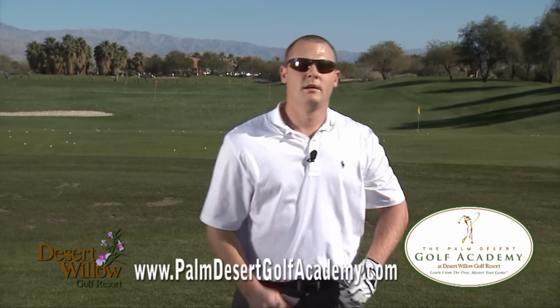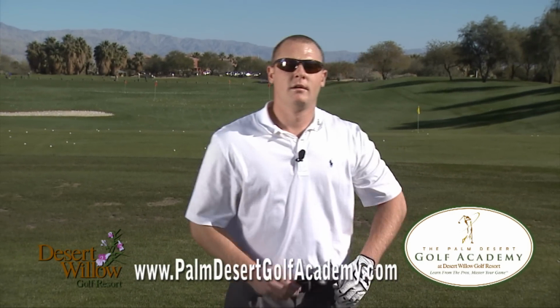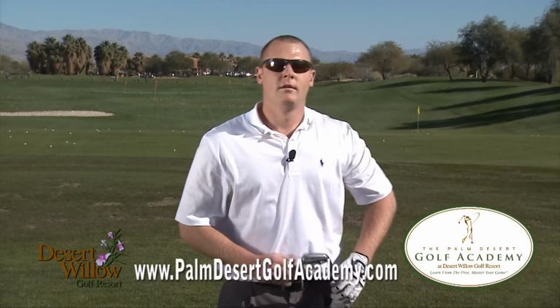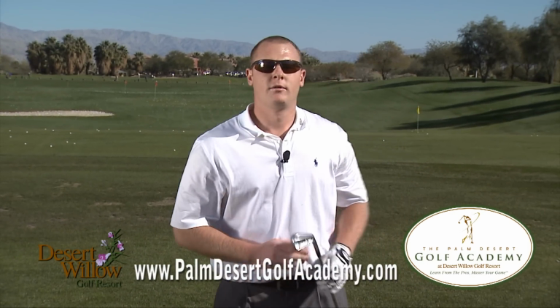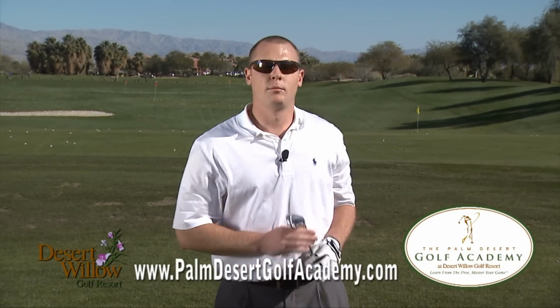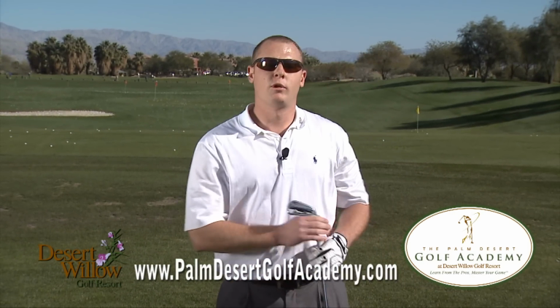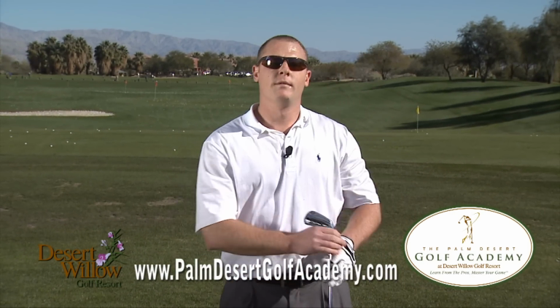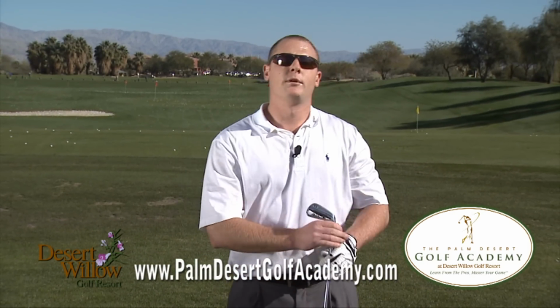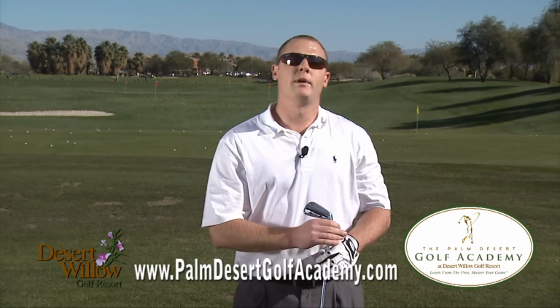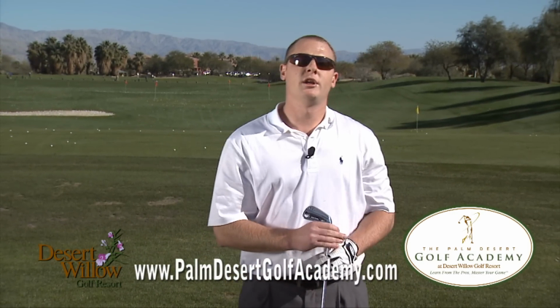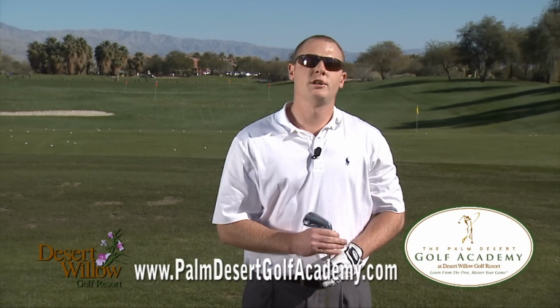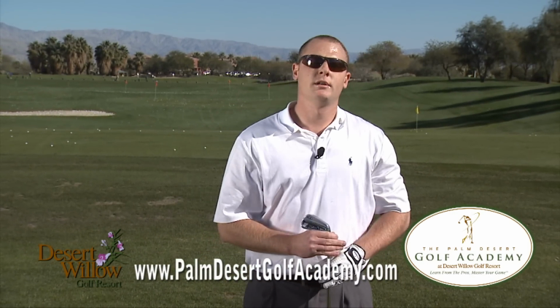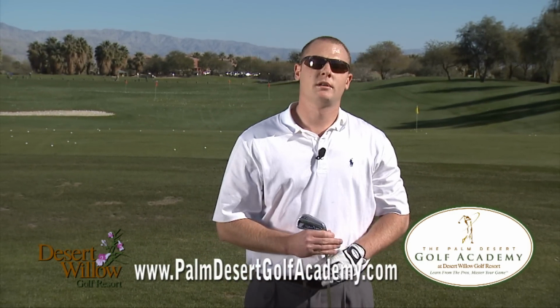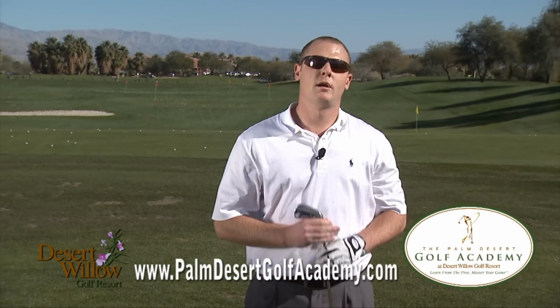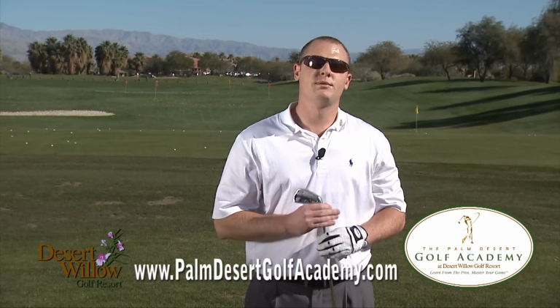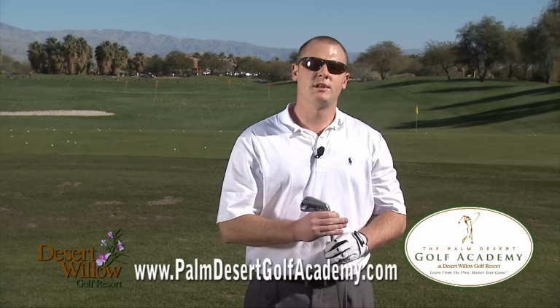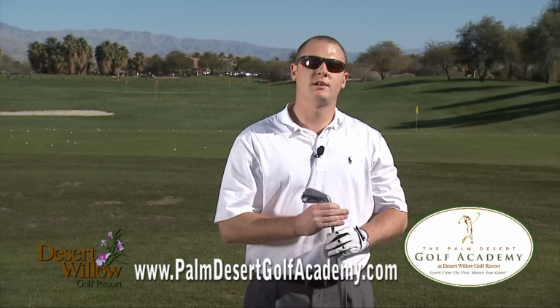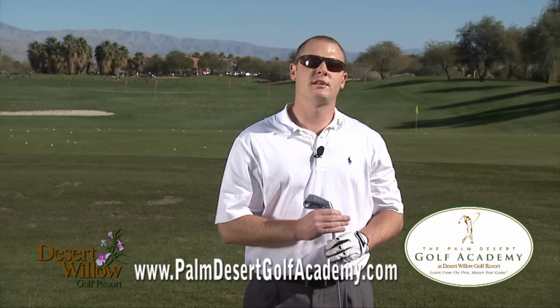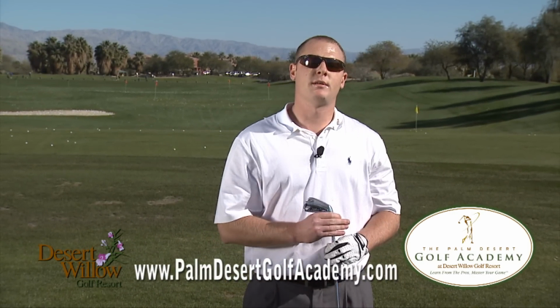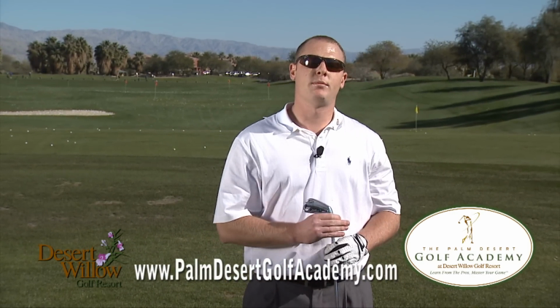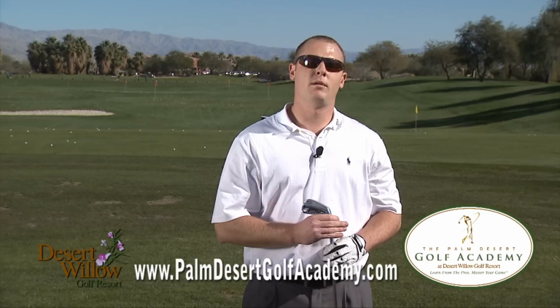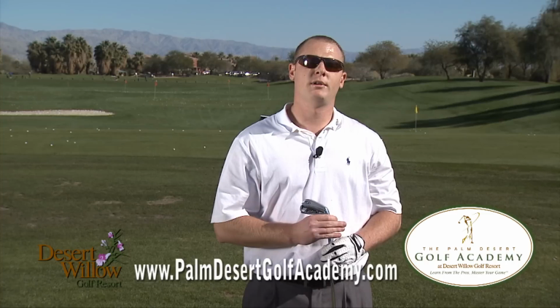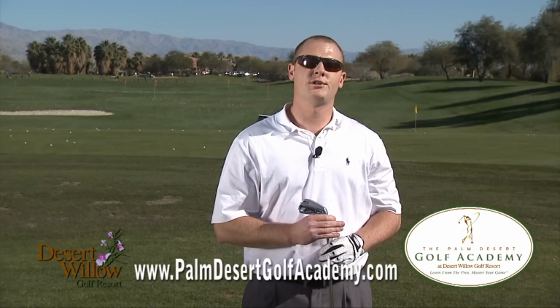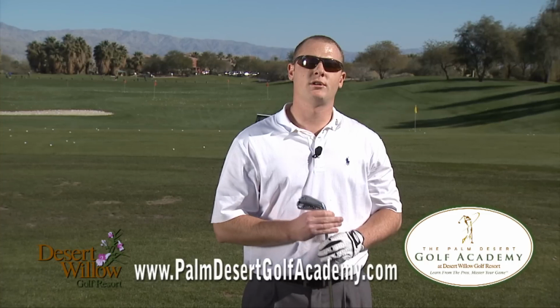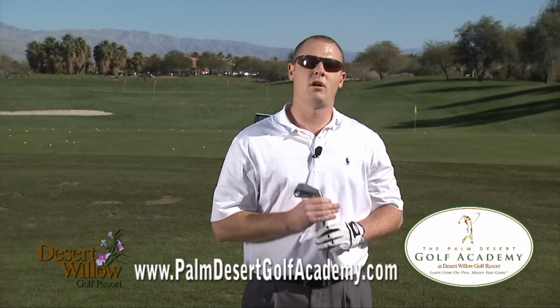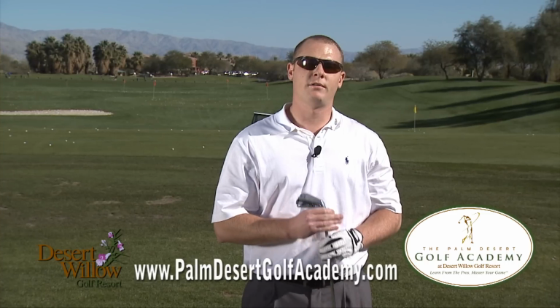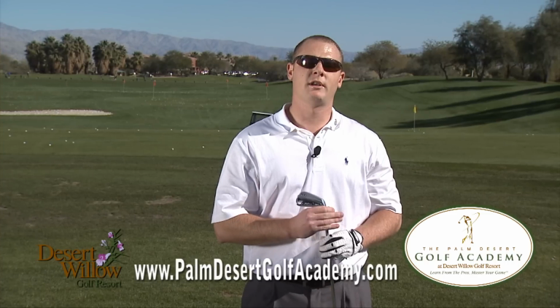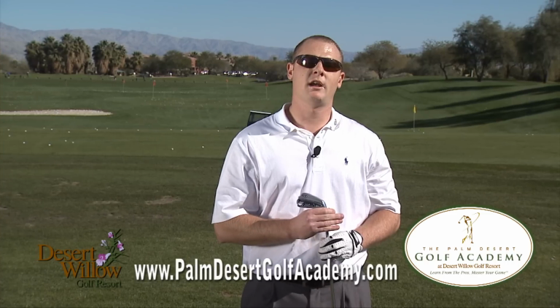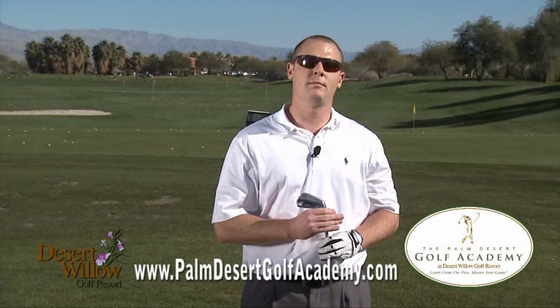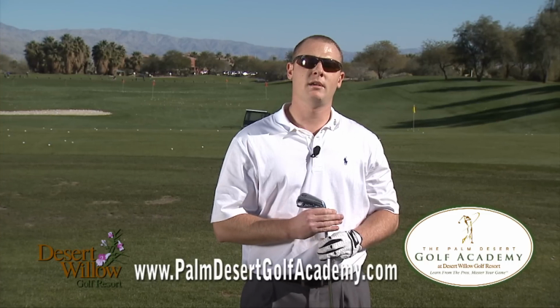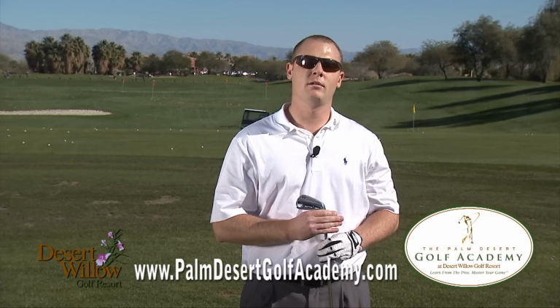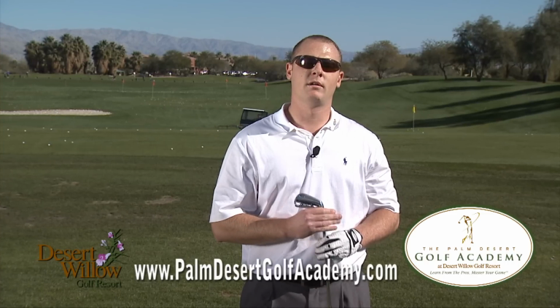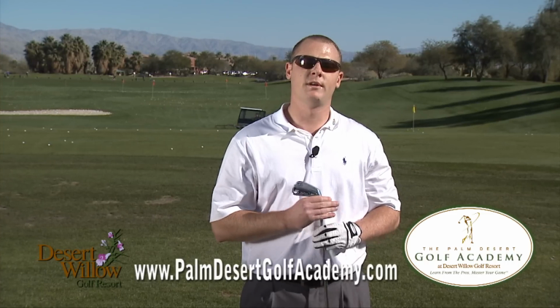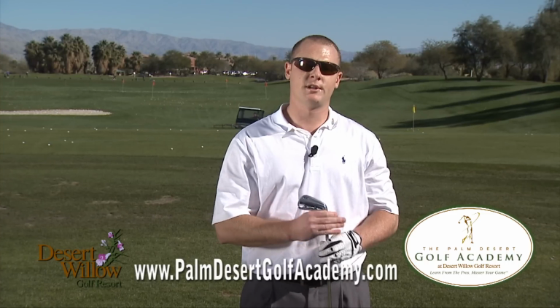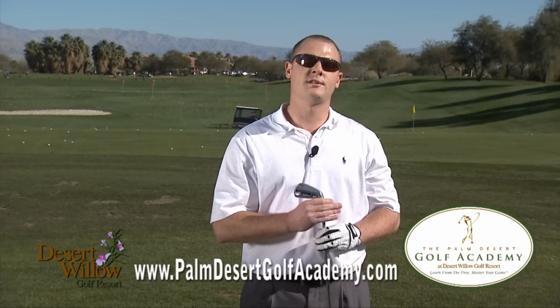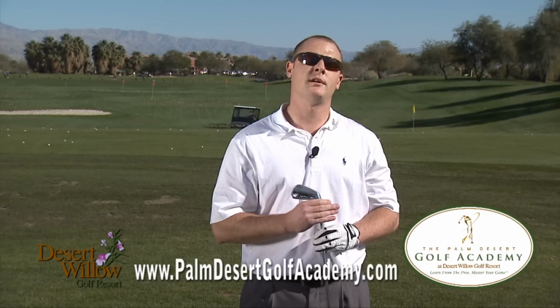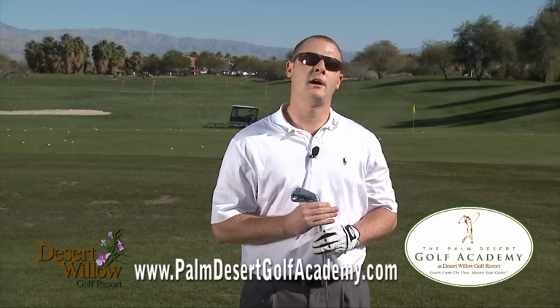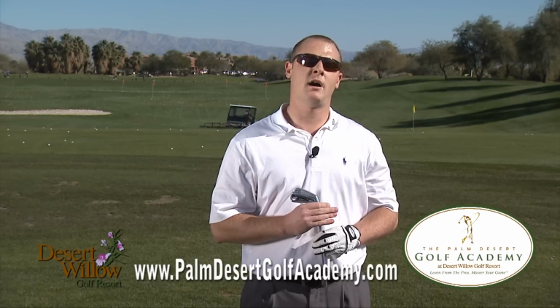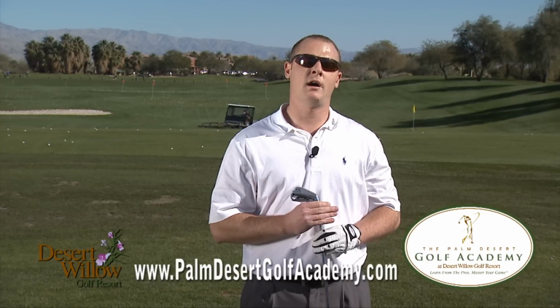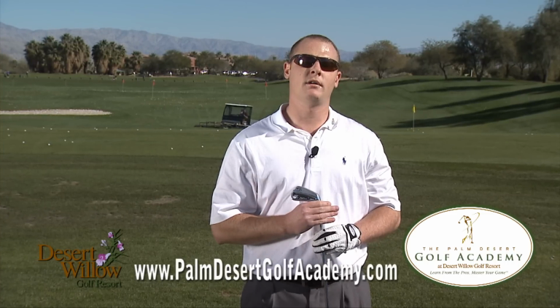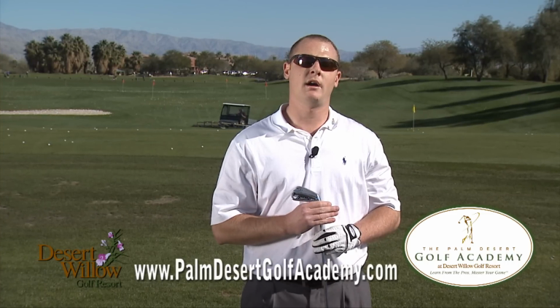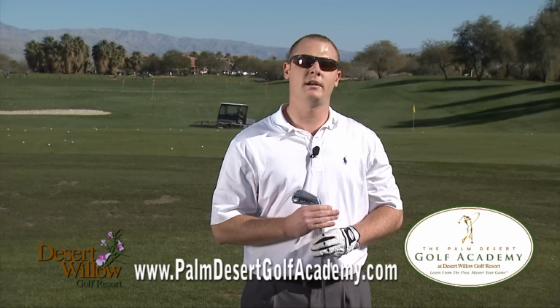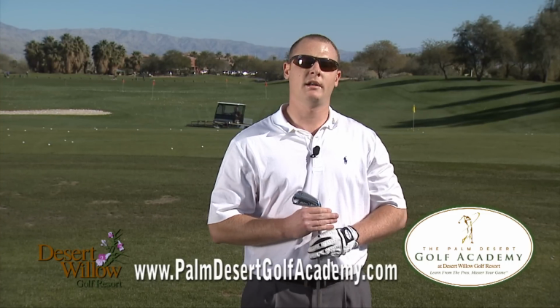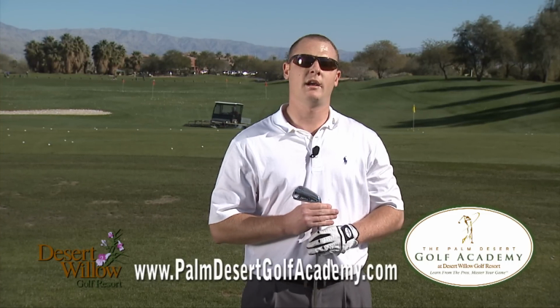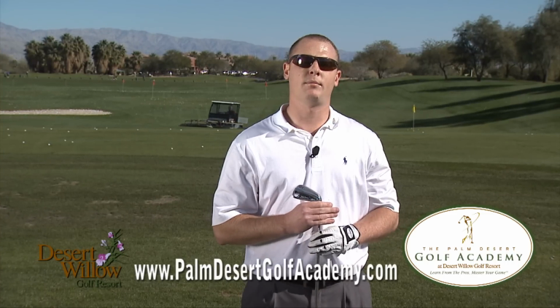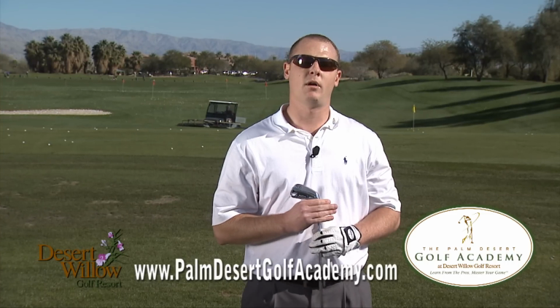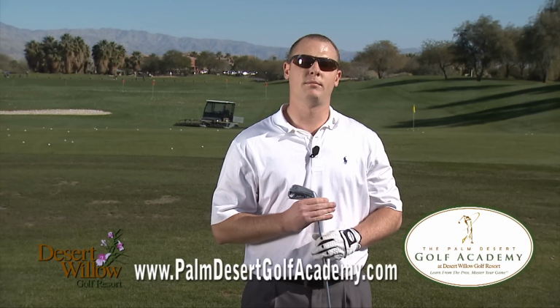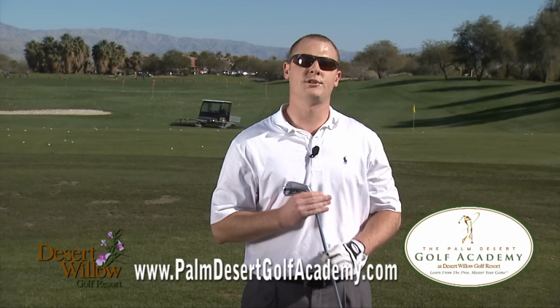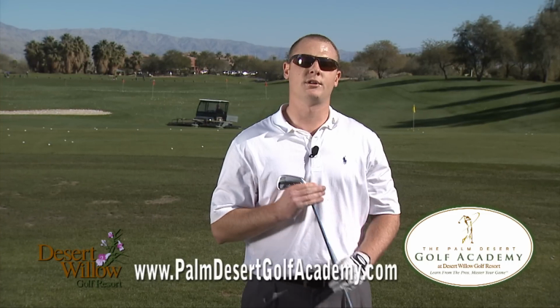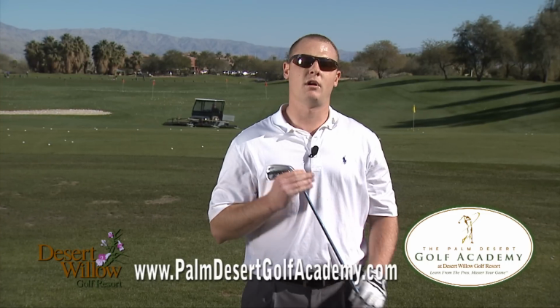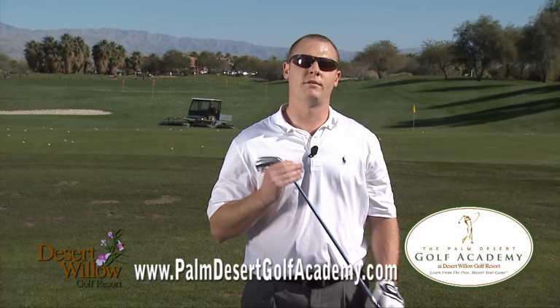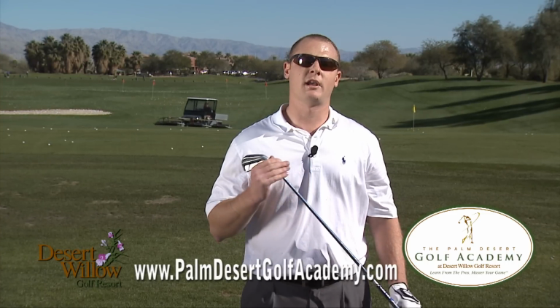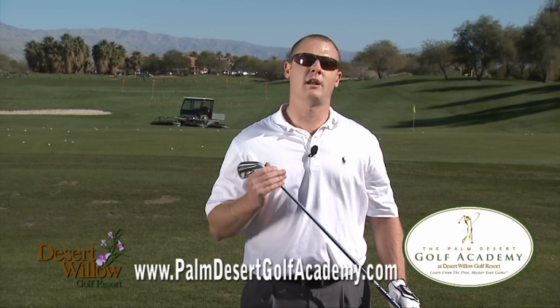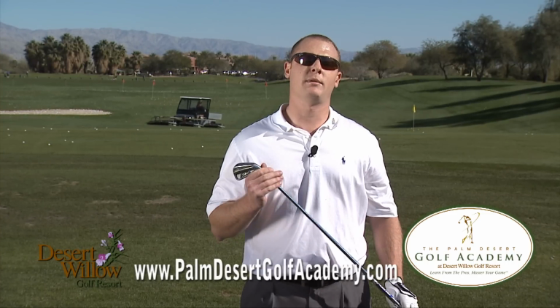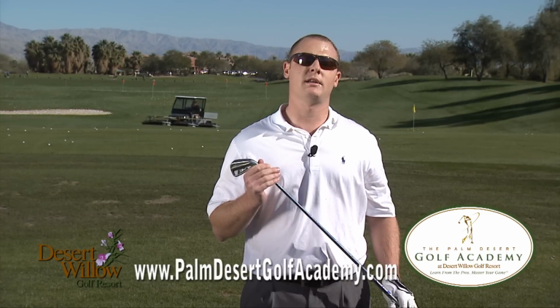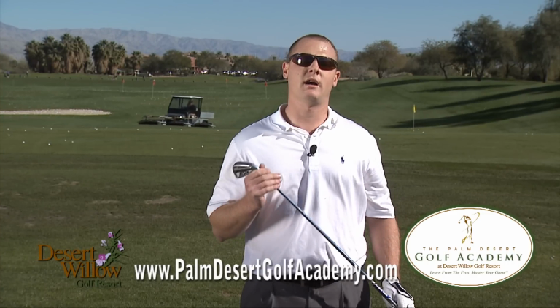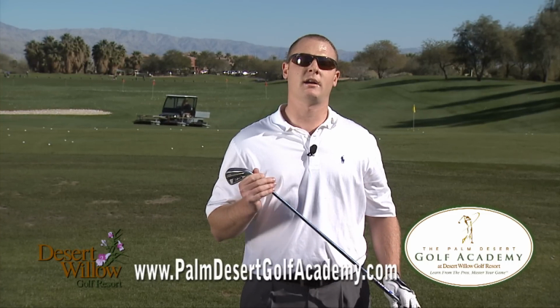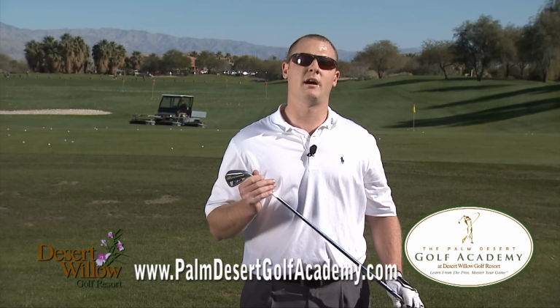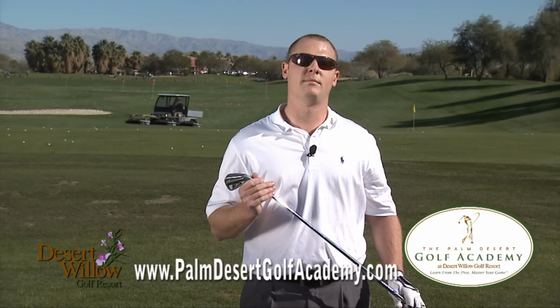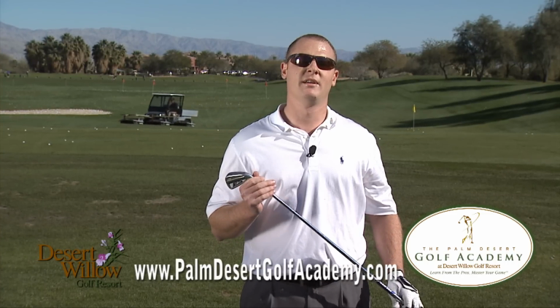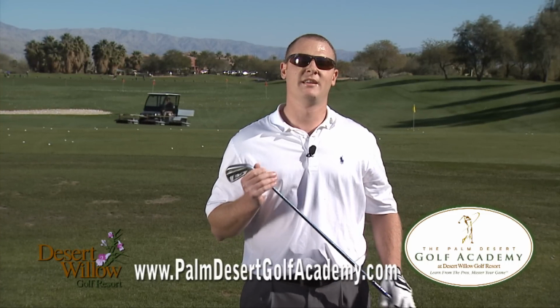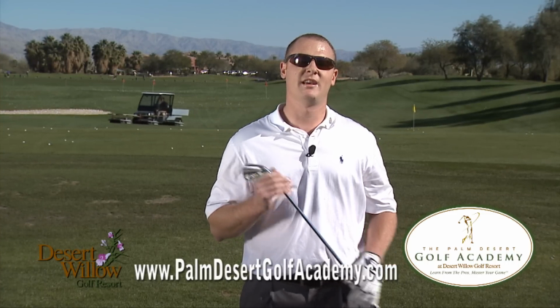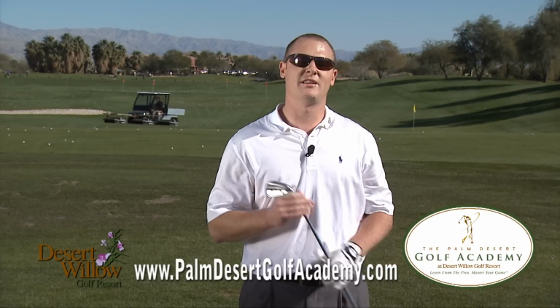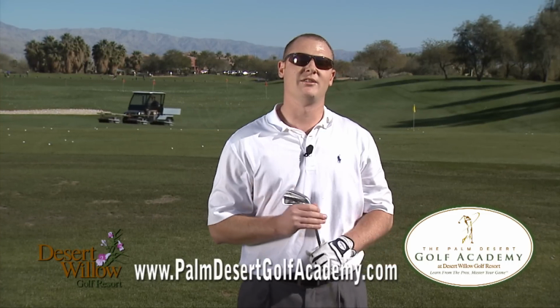For more information, come see us at the Palm Desert Golf Academy or visit us online at palmdesertgolfacademy.com. Thank you.